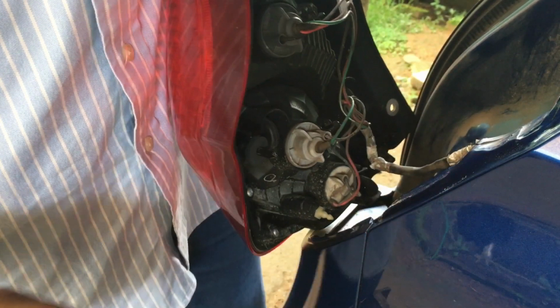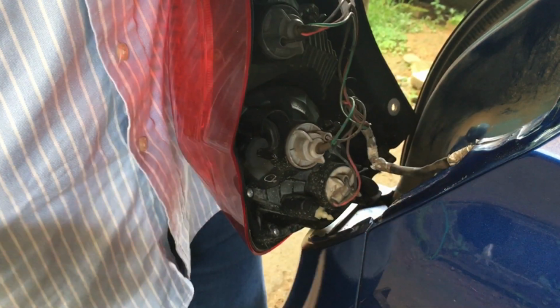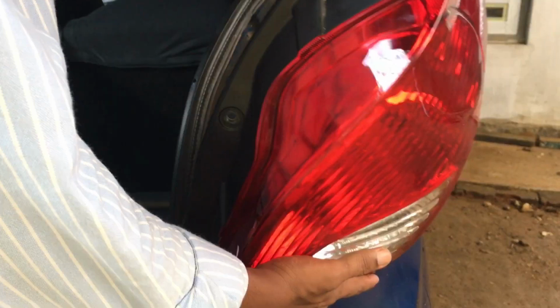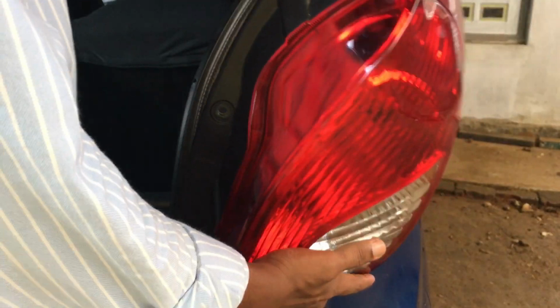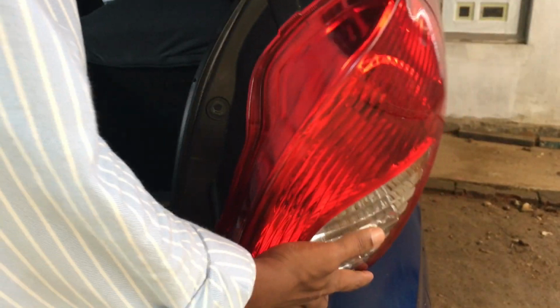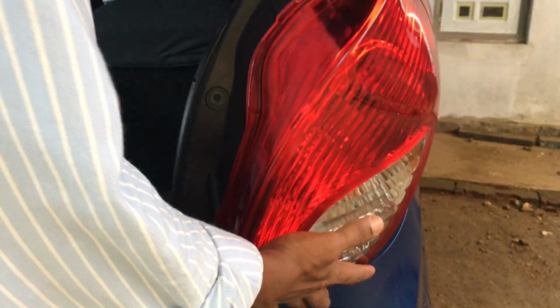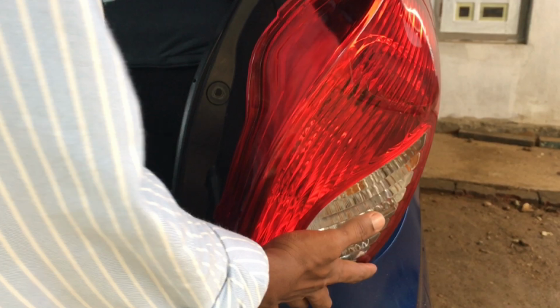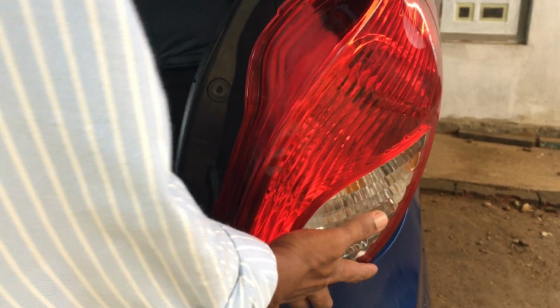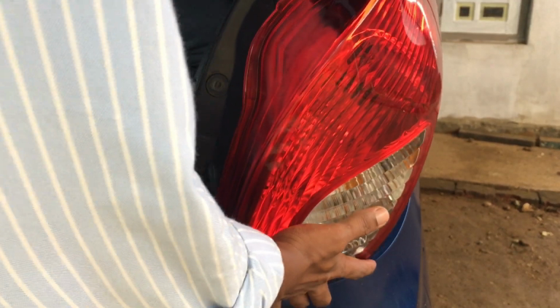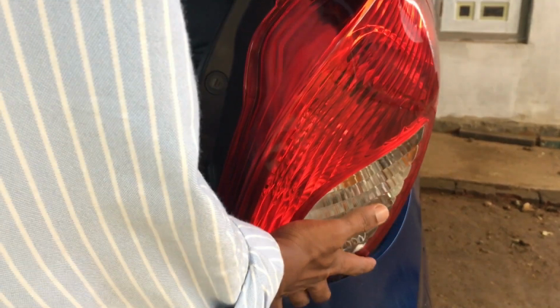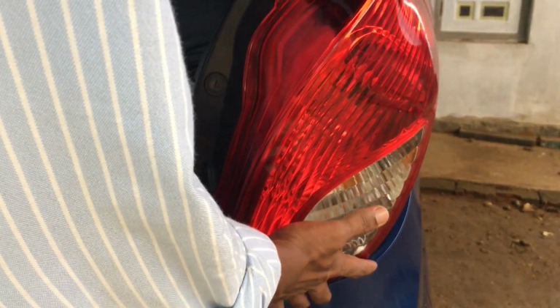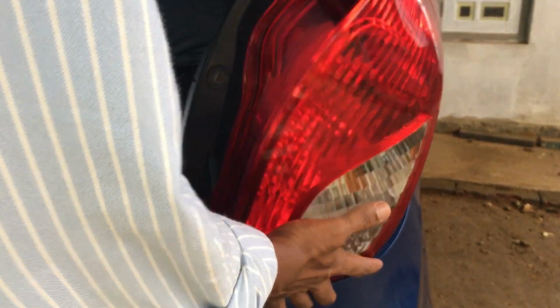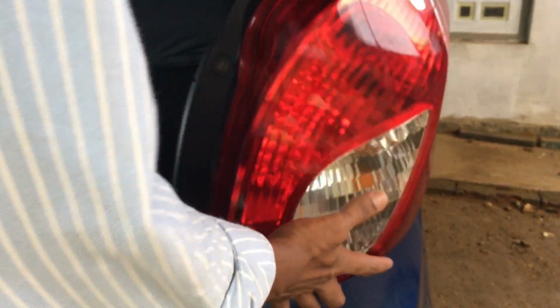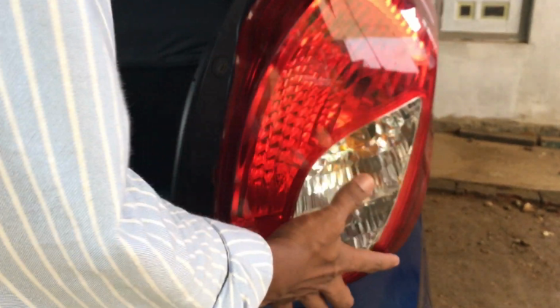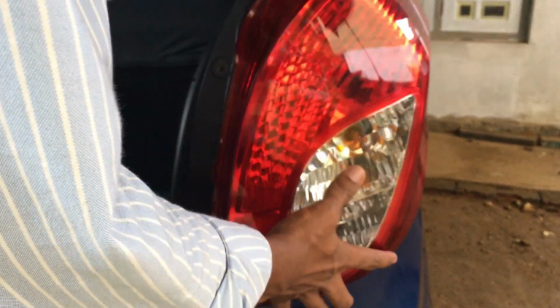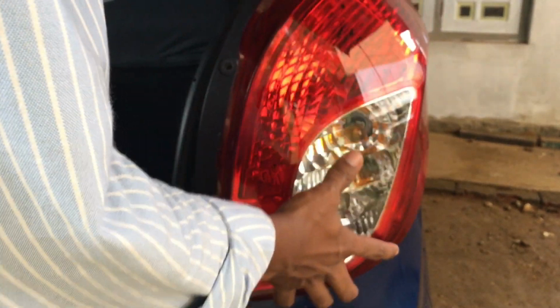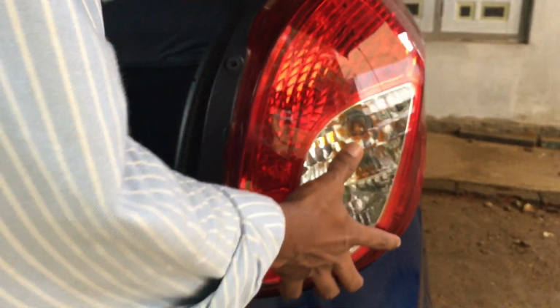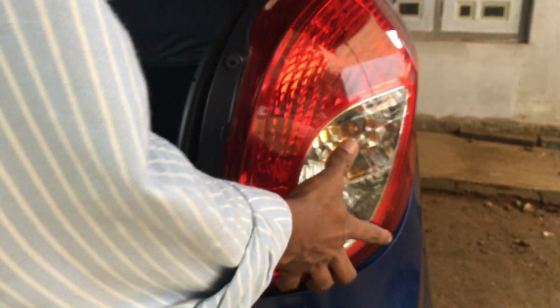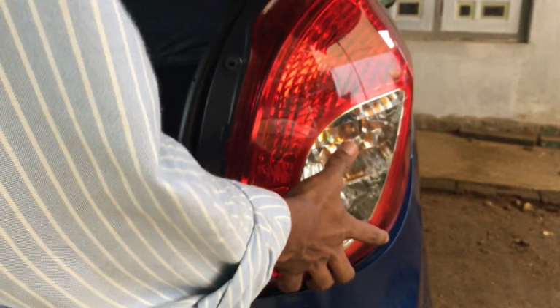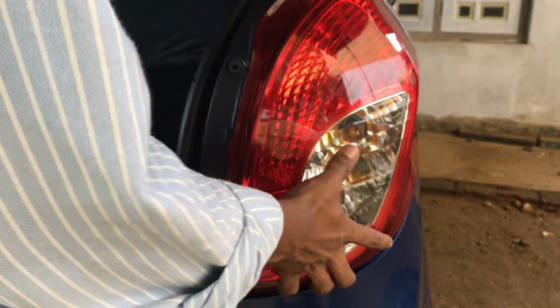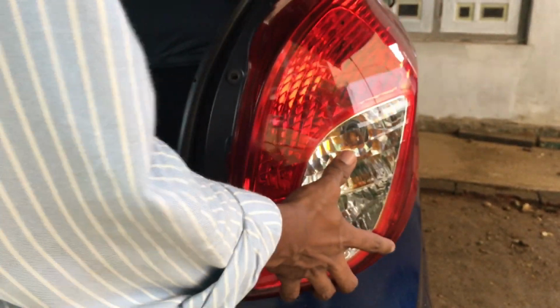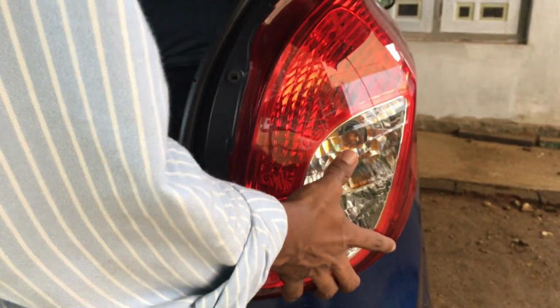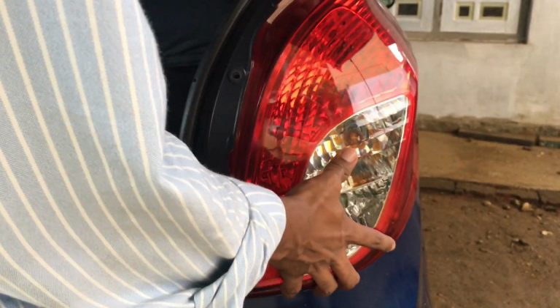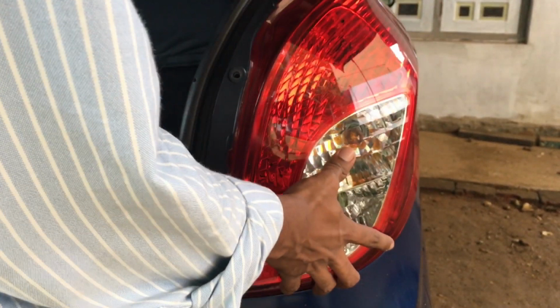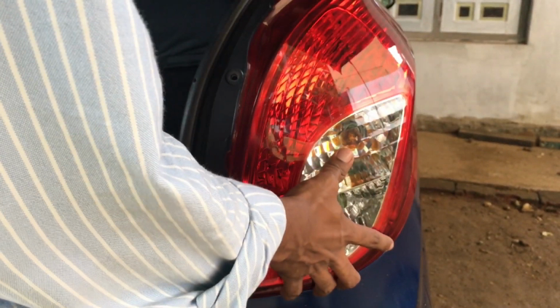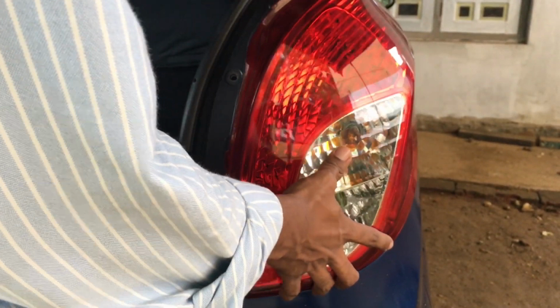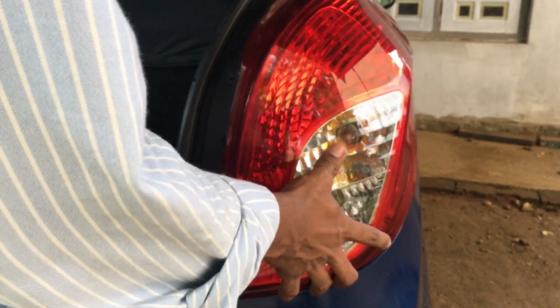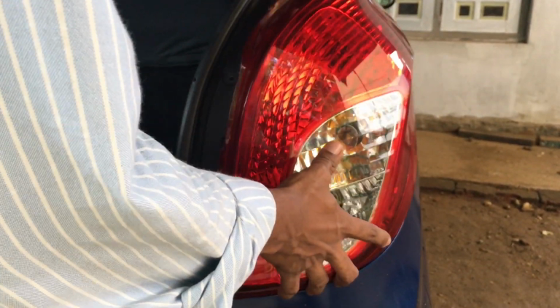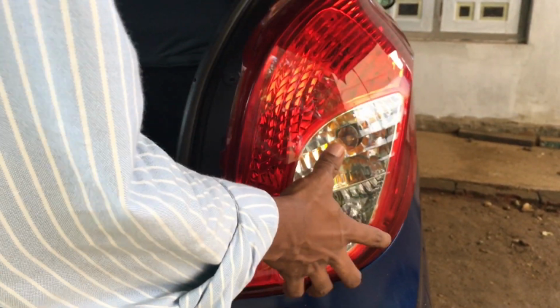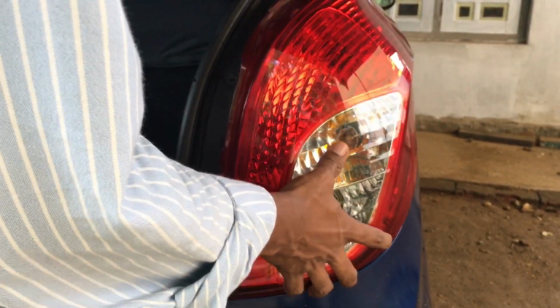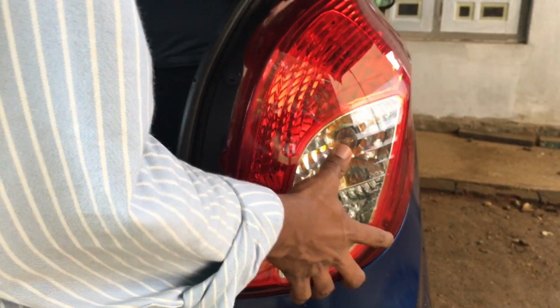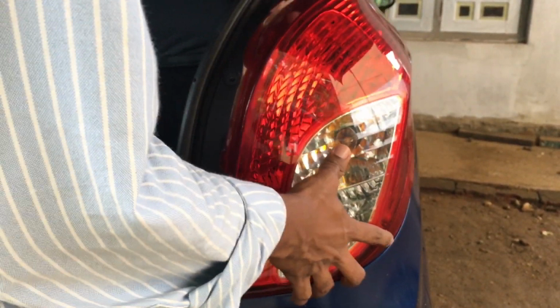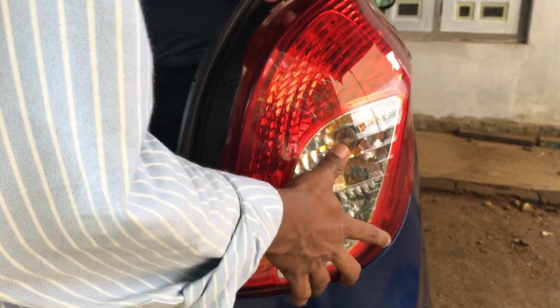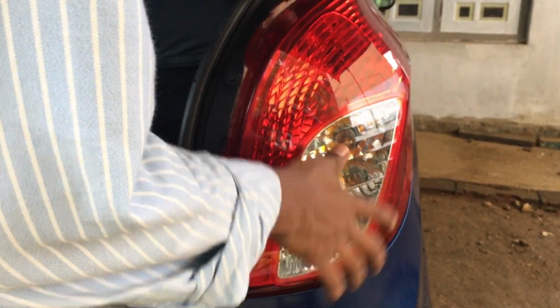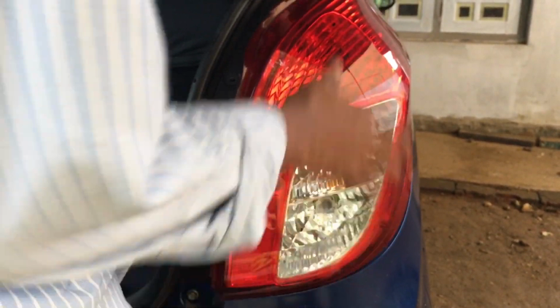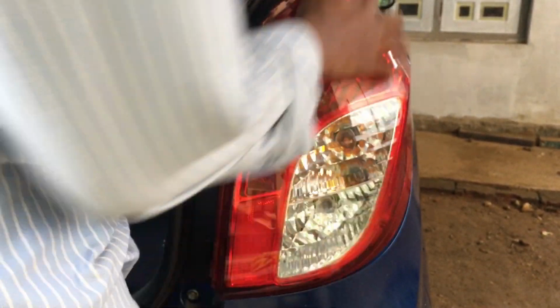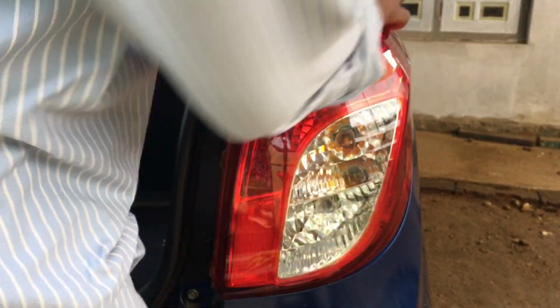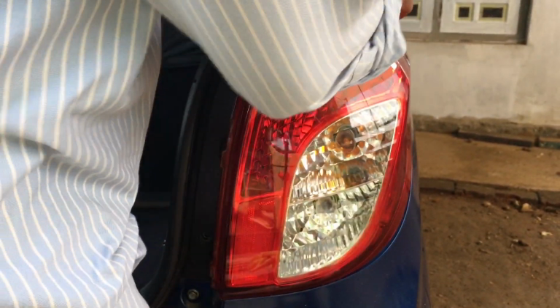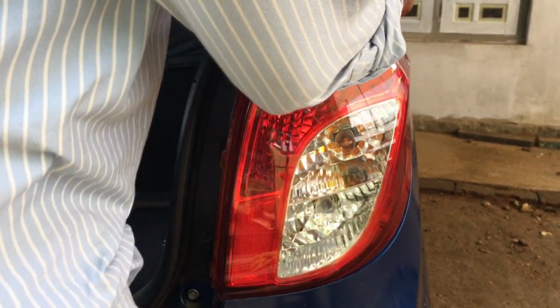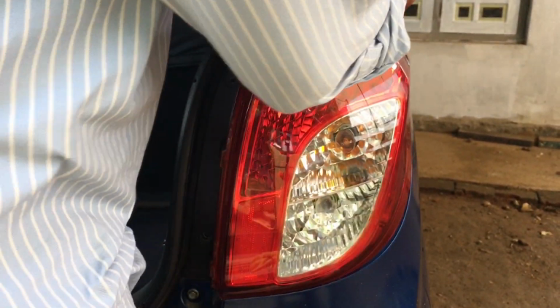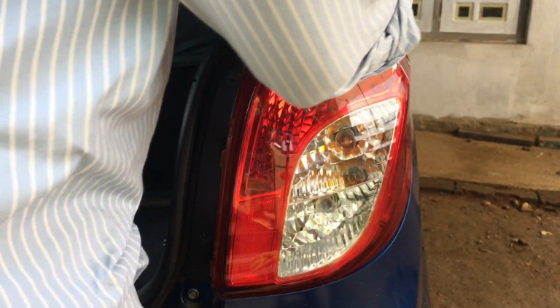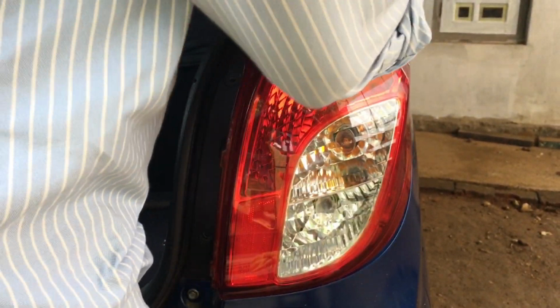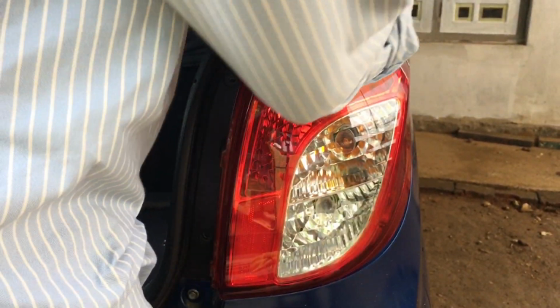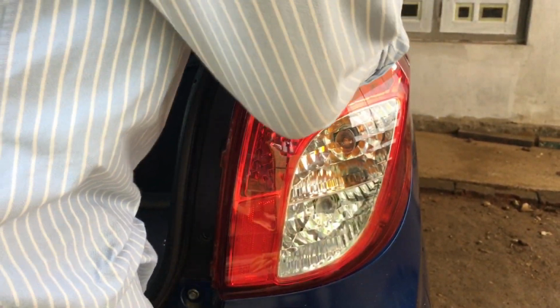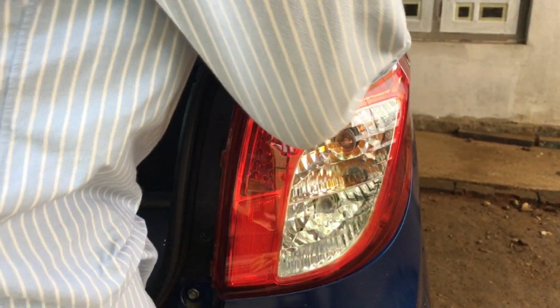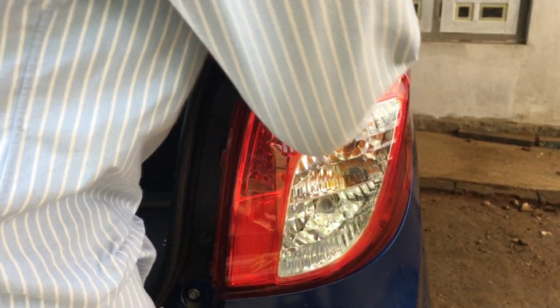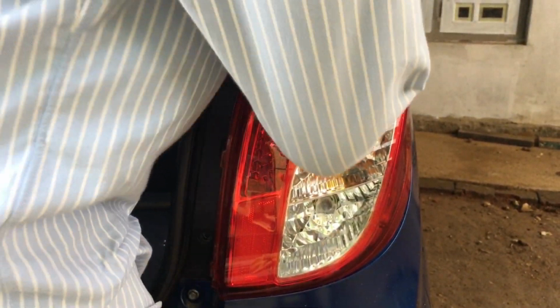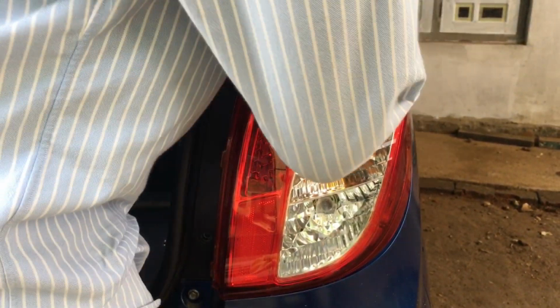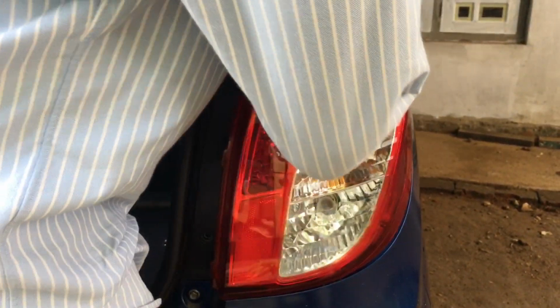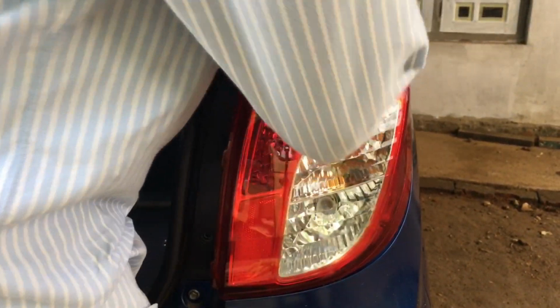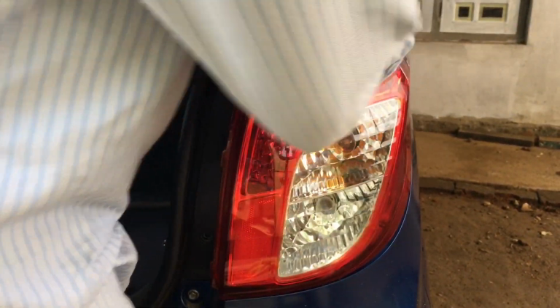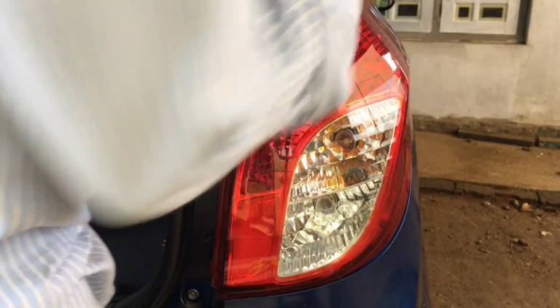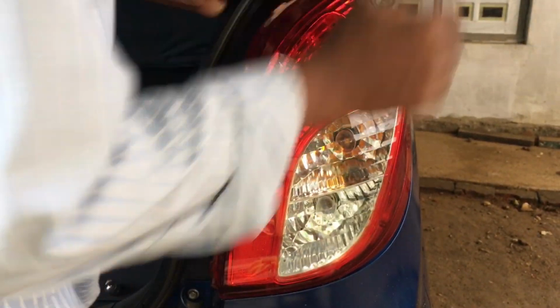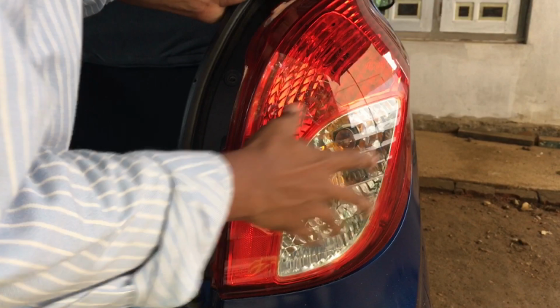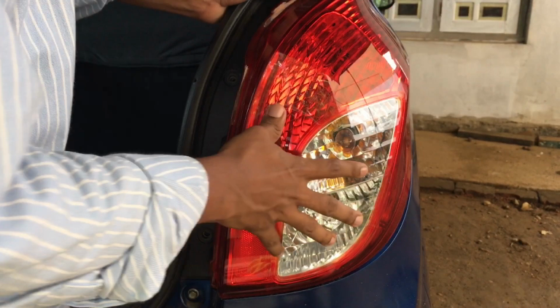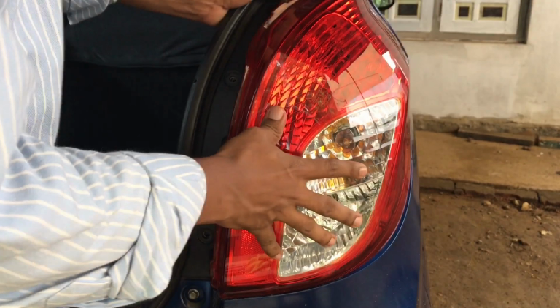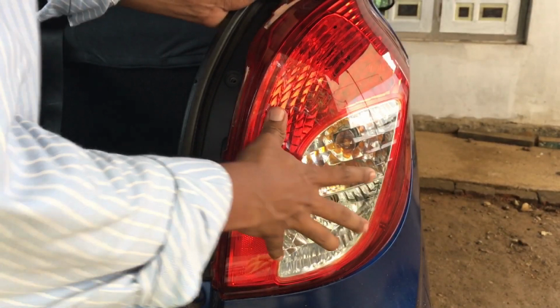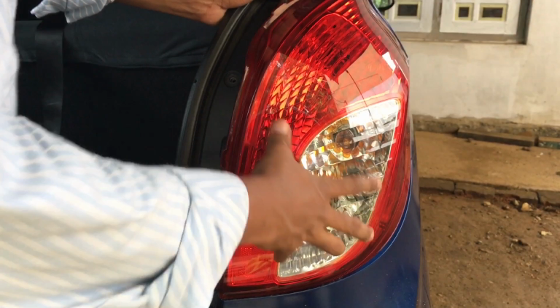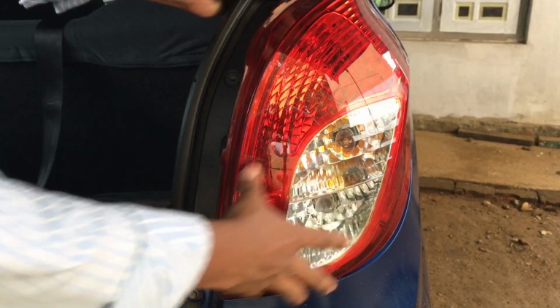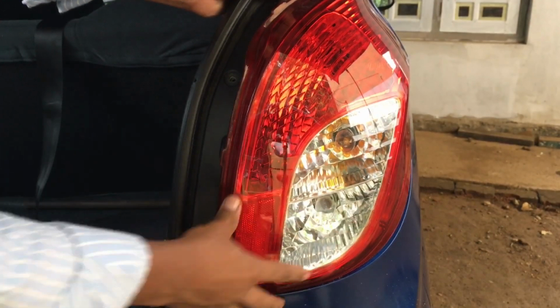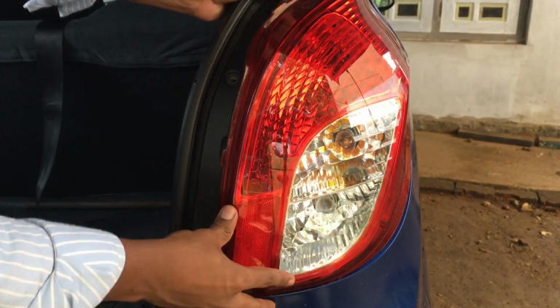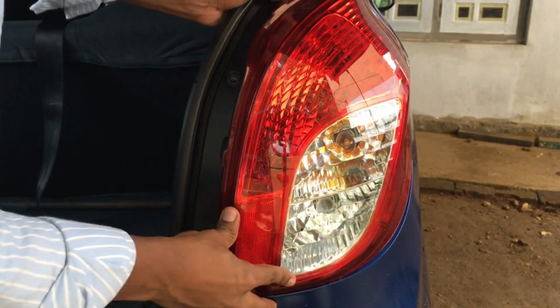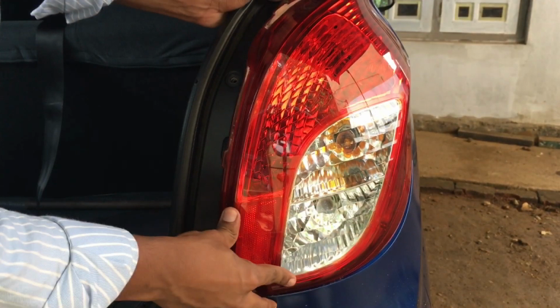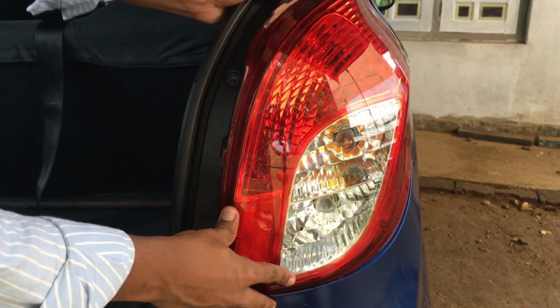When you have the lamp, you can put it on the back and clip it off. The connection is hot.